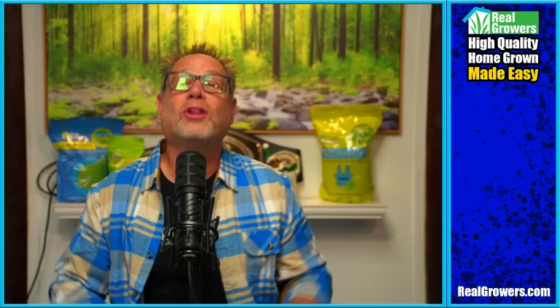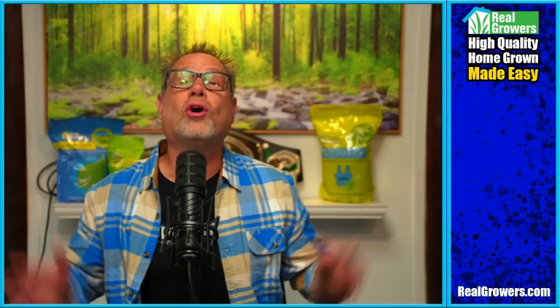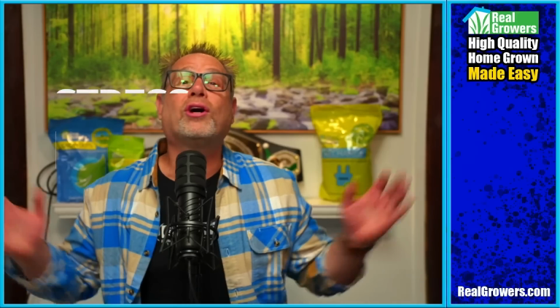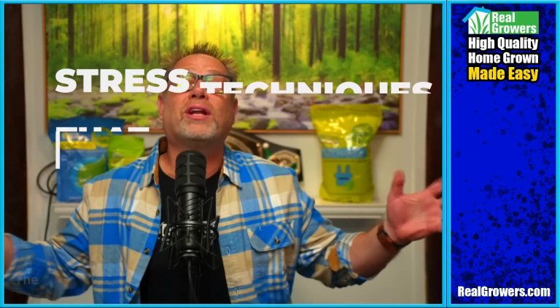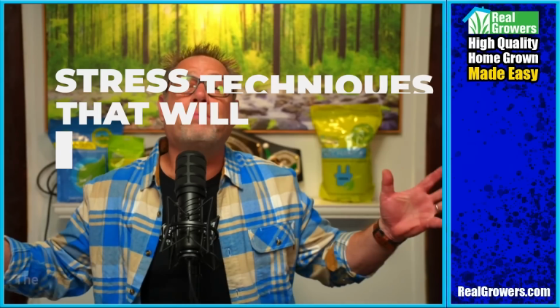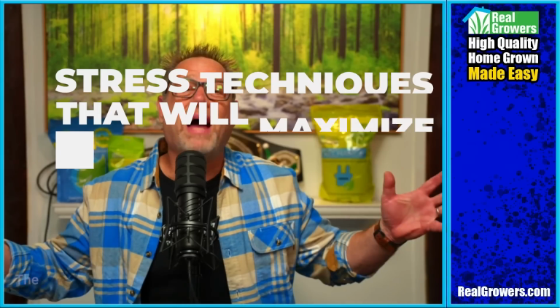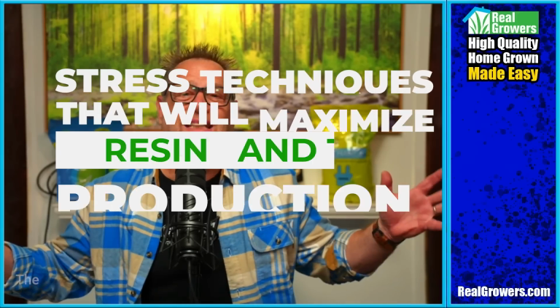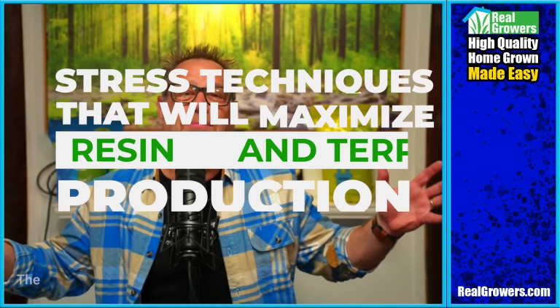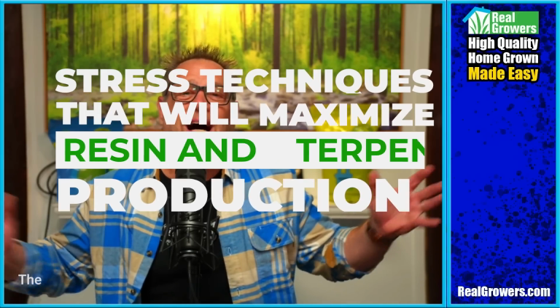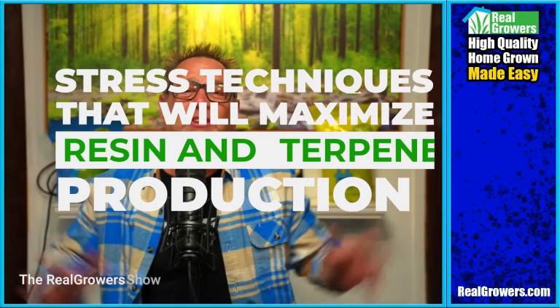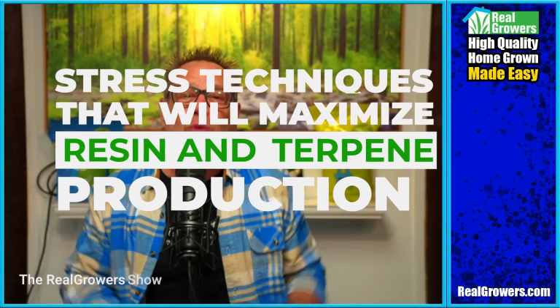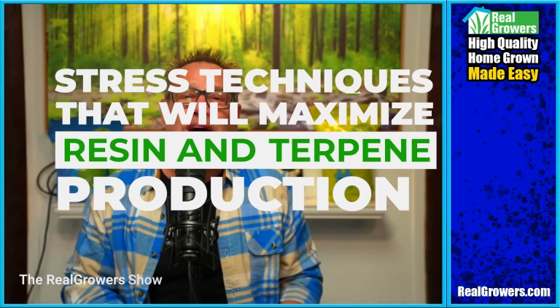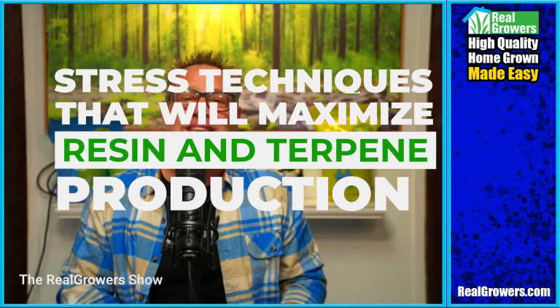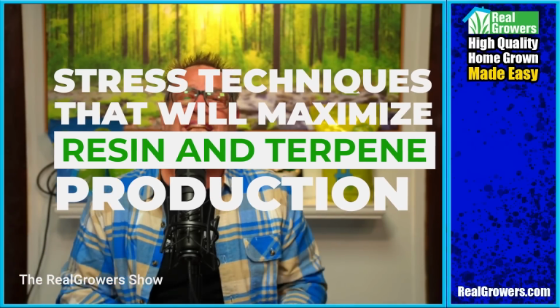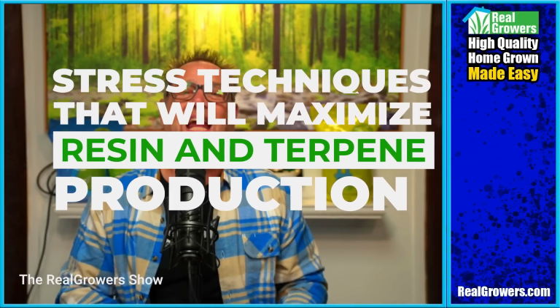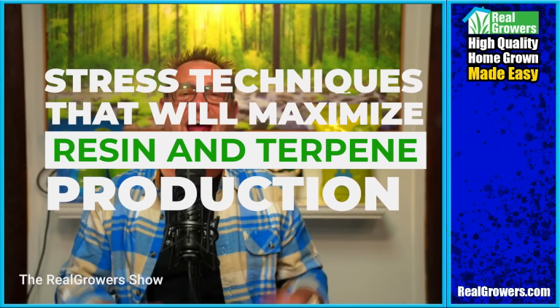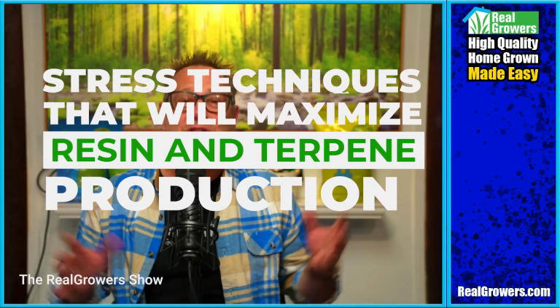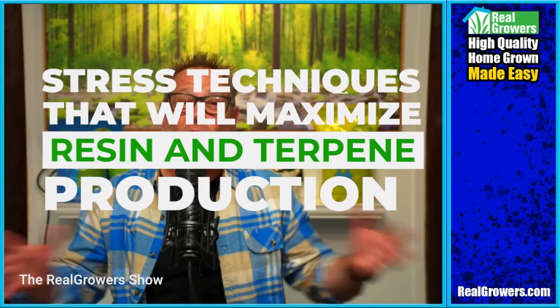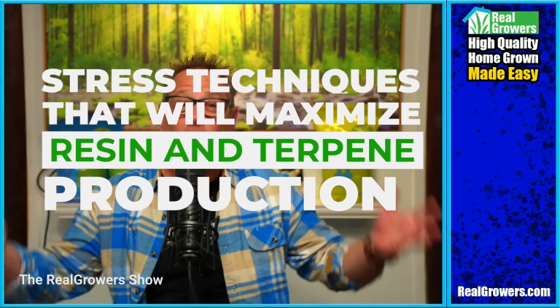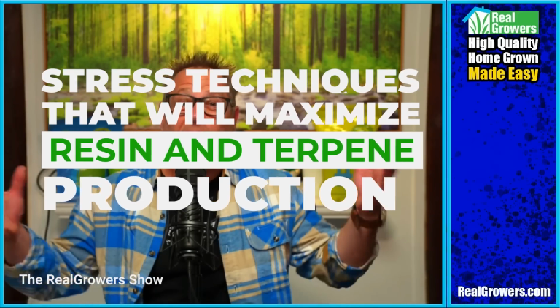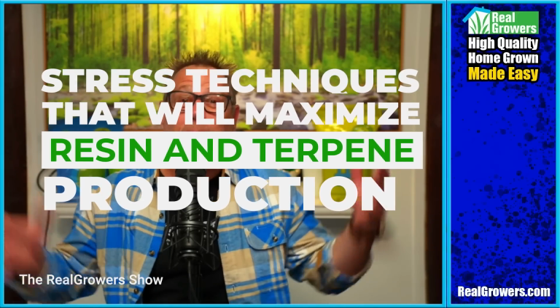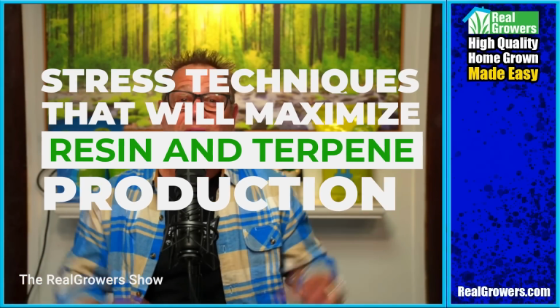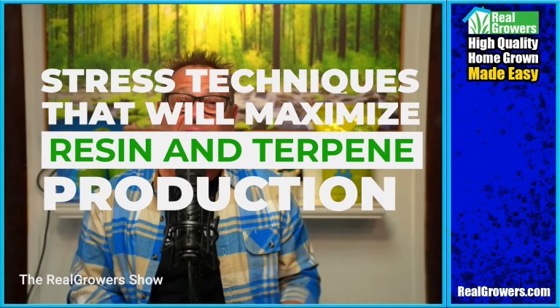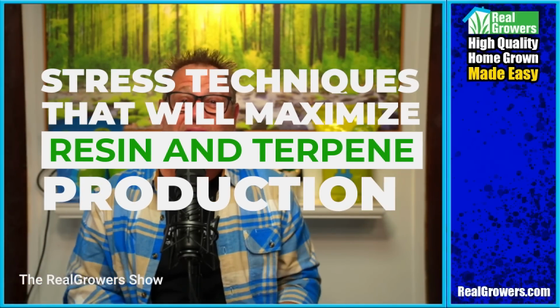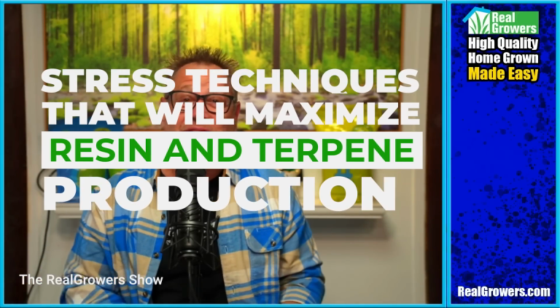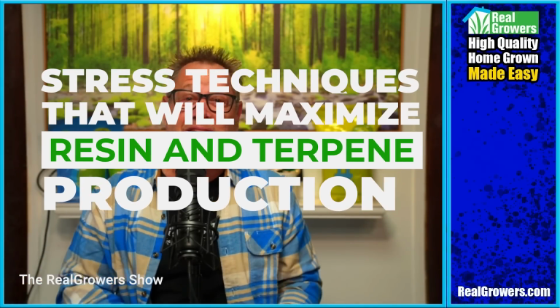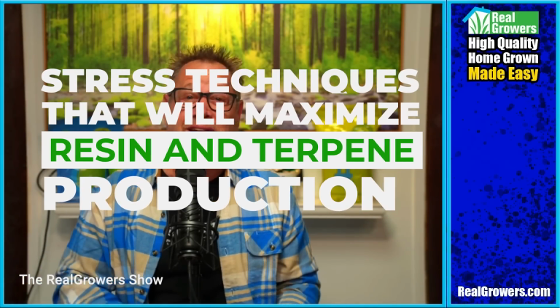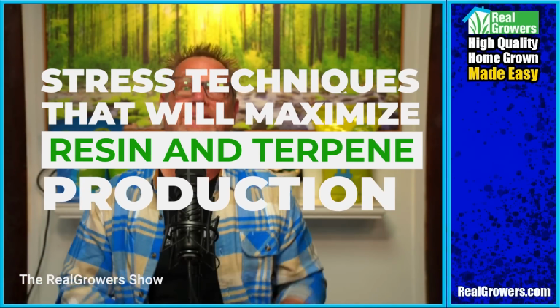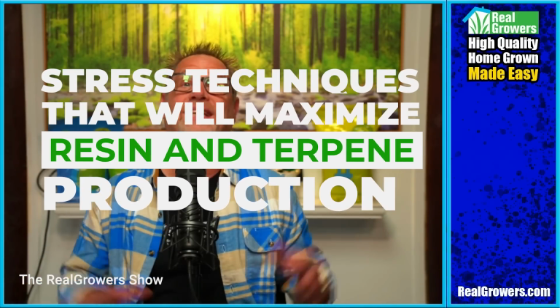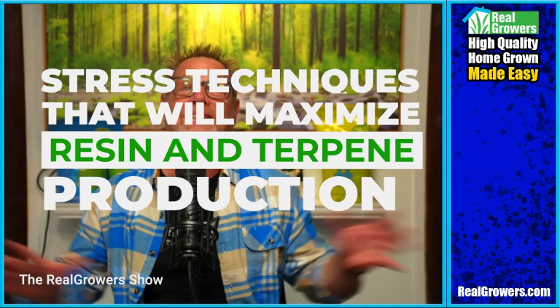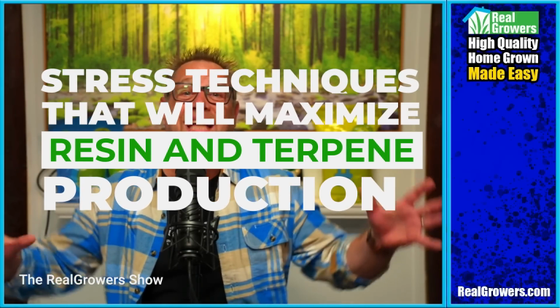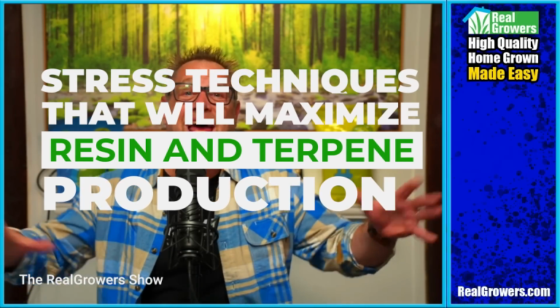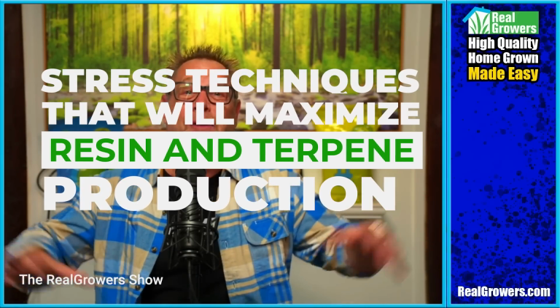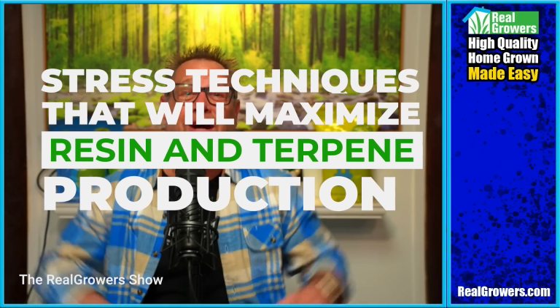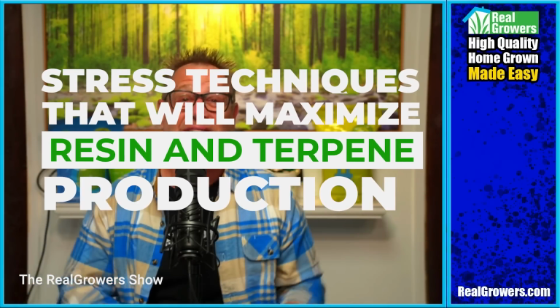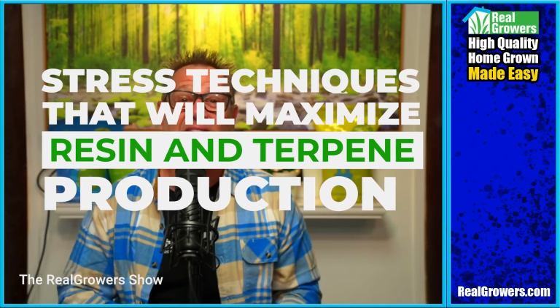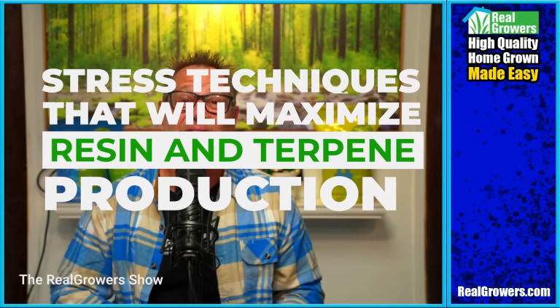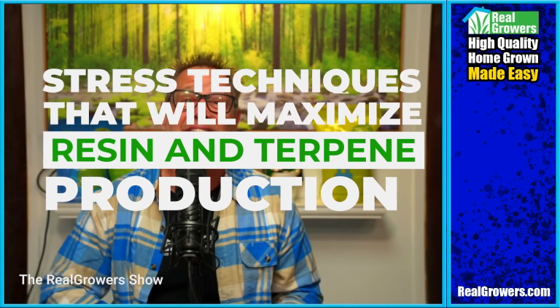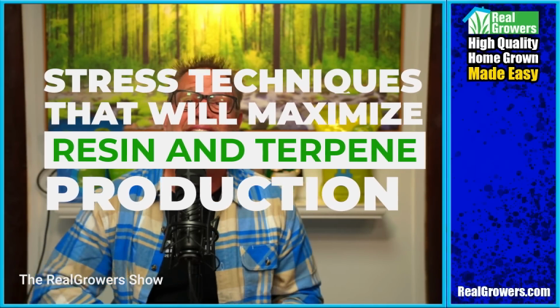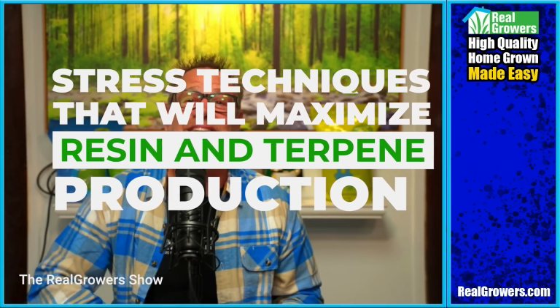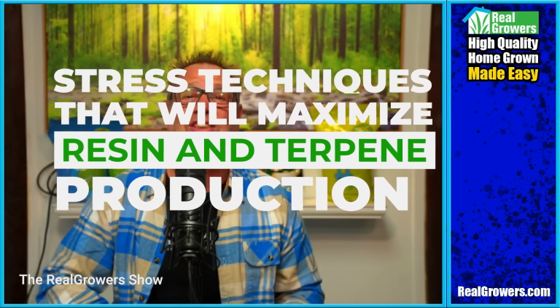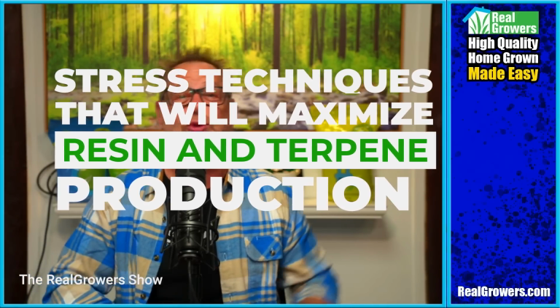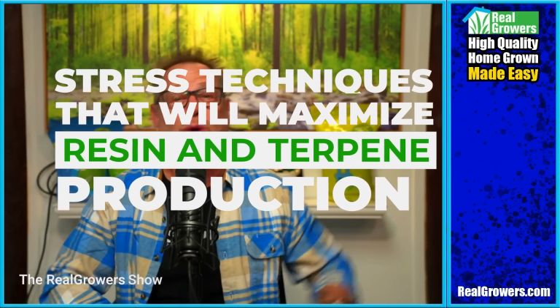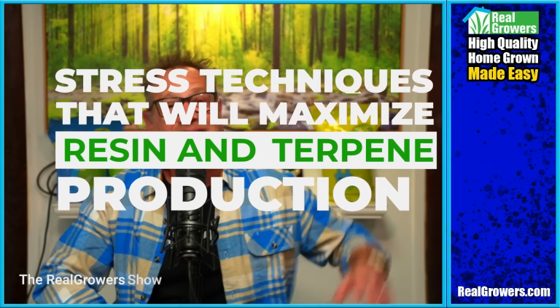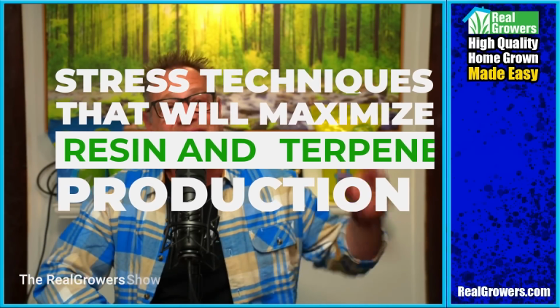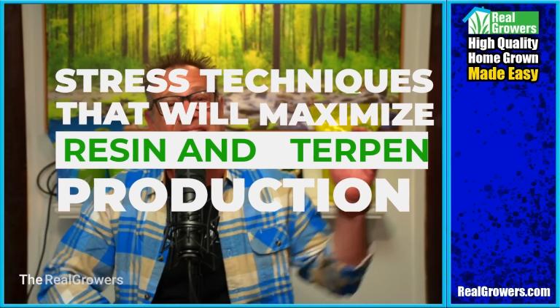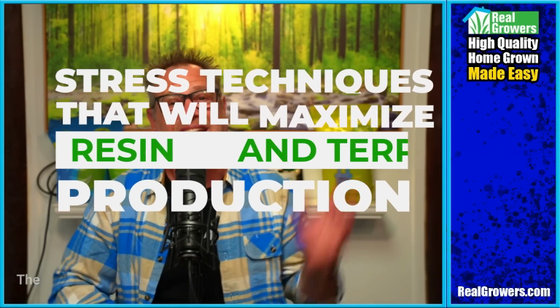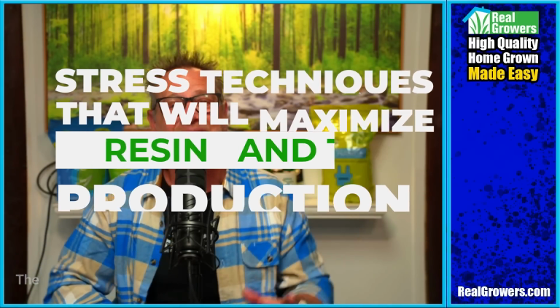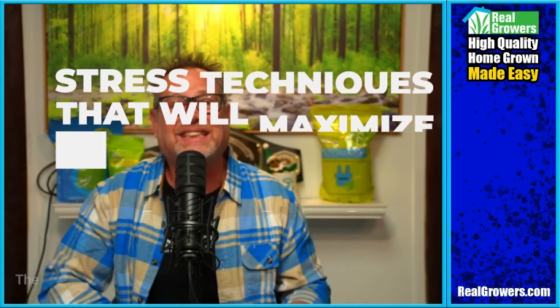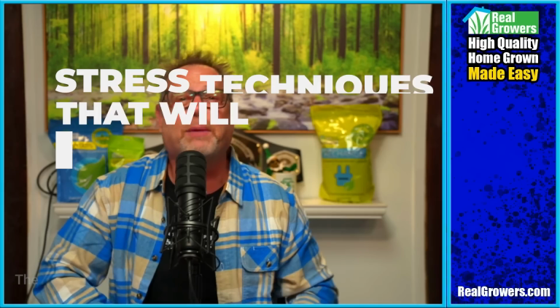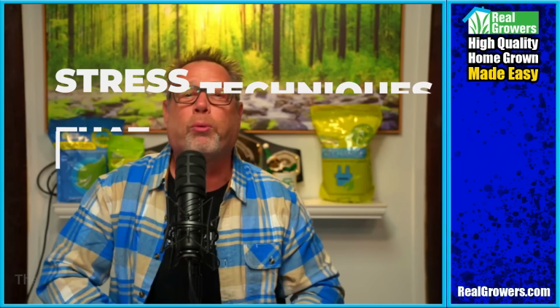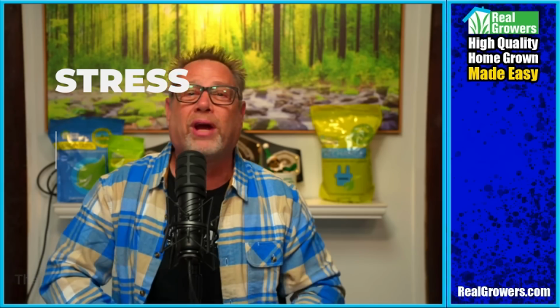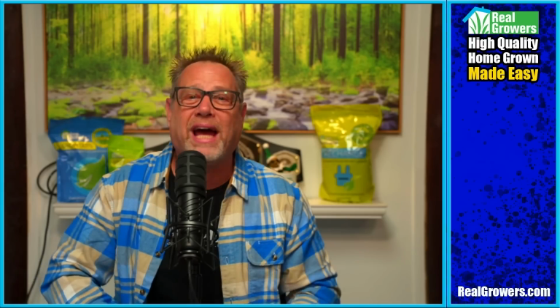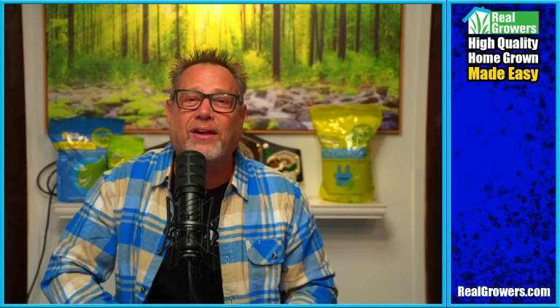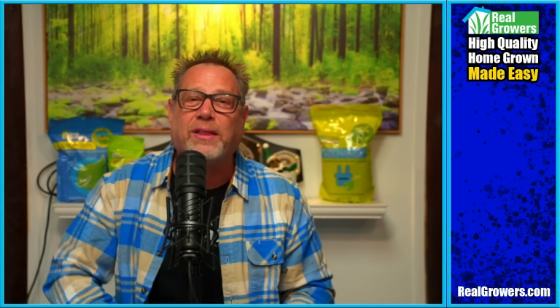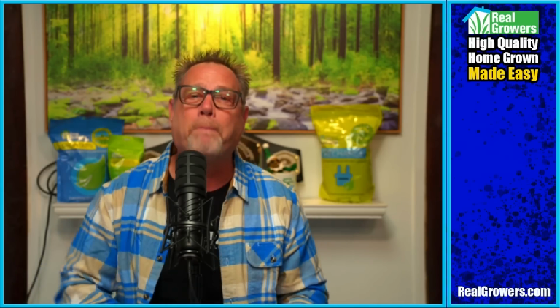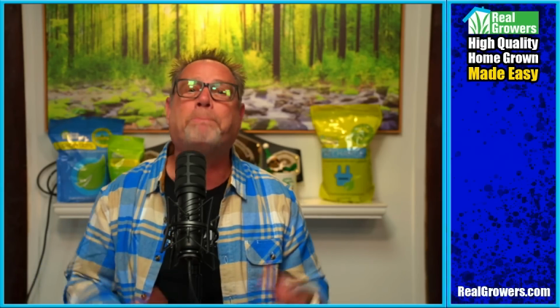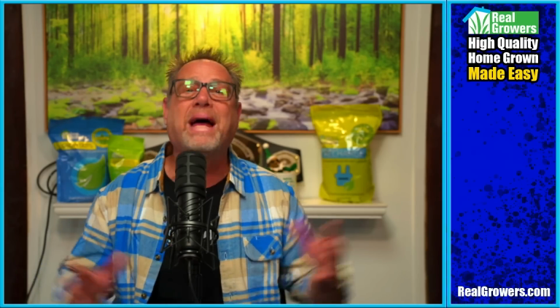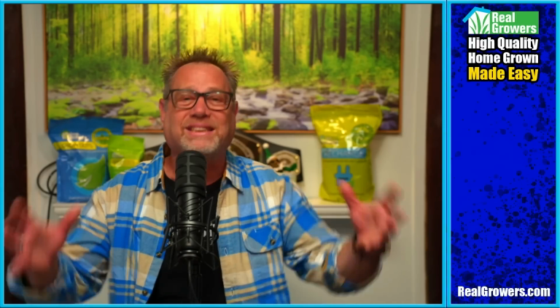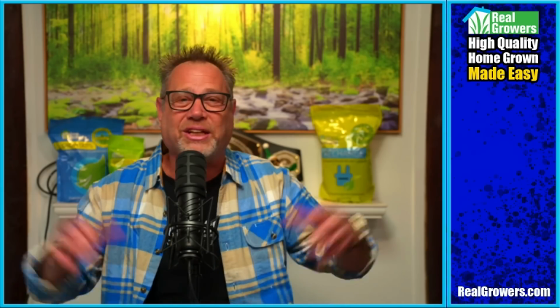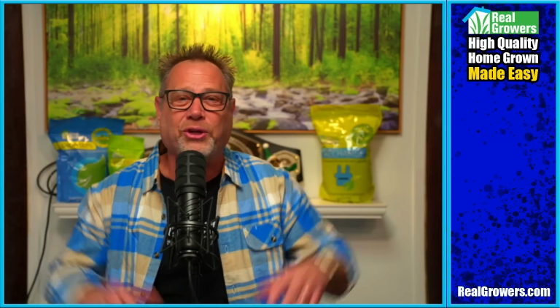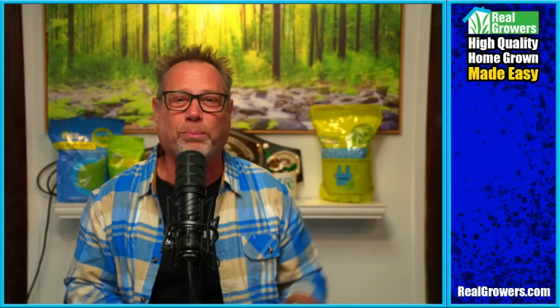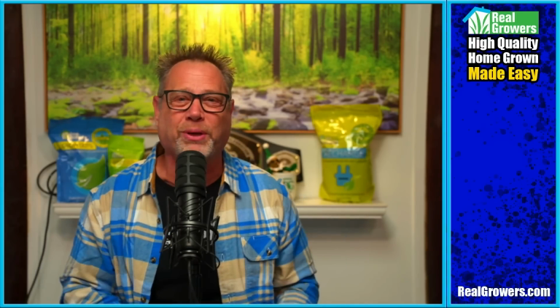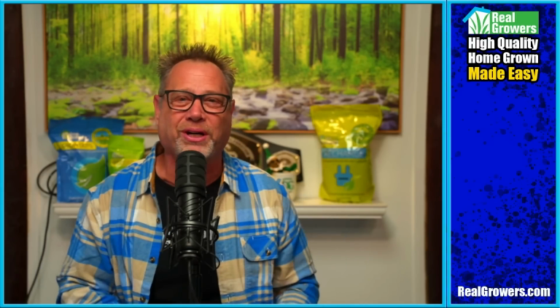Looking to maximize resin and terpene production? Today we're diving into the stress techniques to bring out the best in your bud.